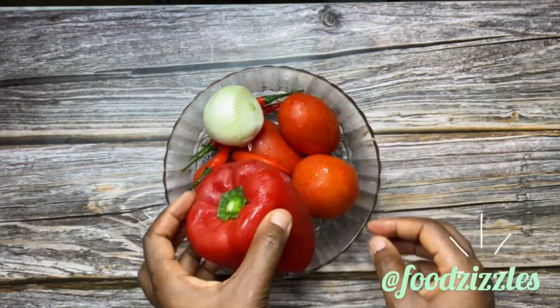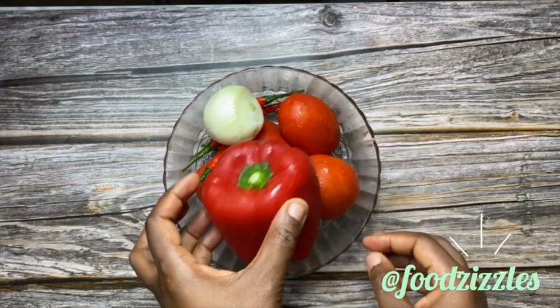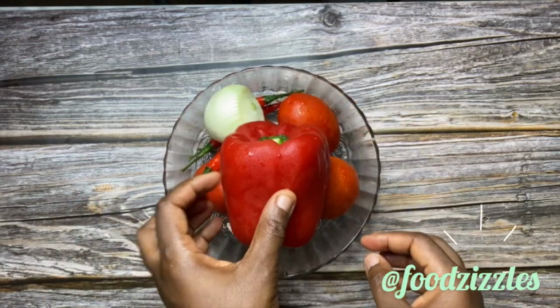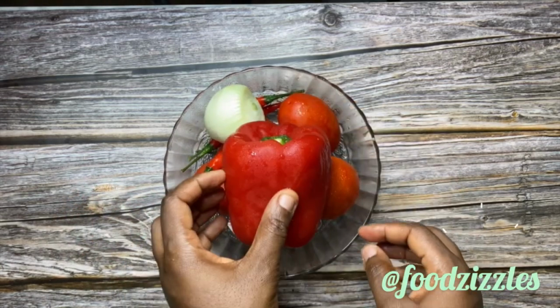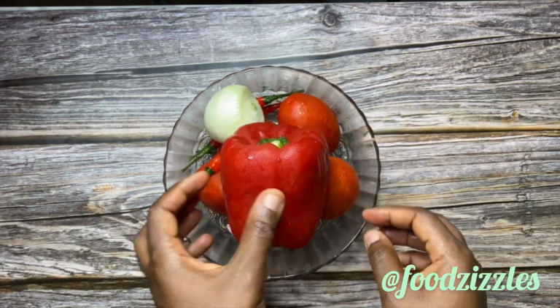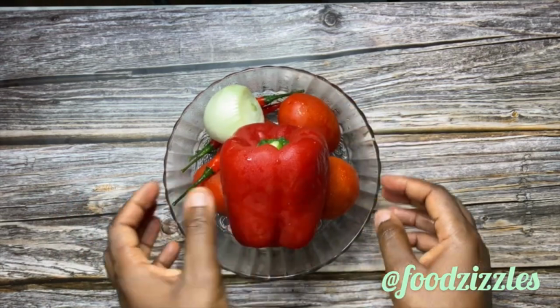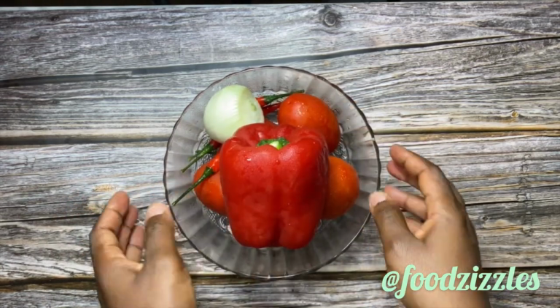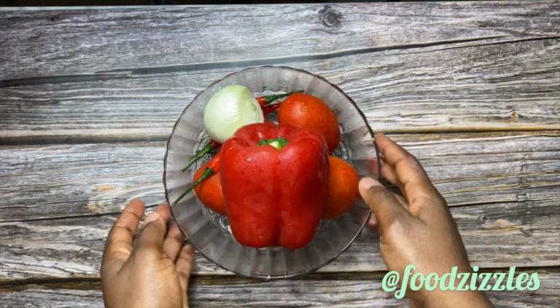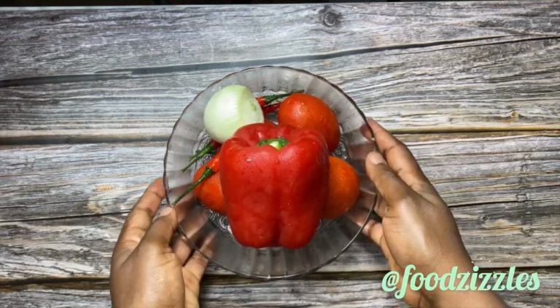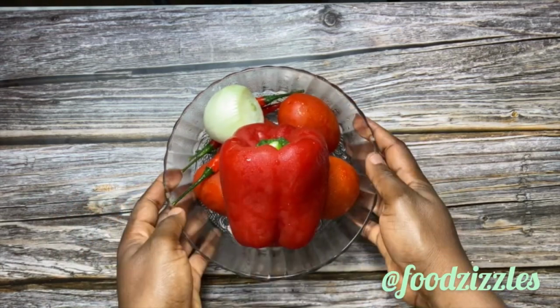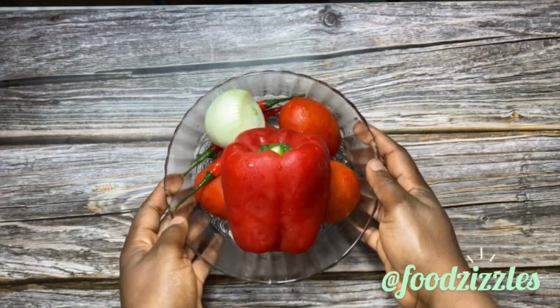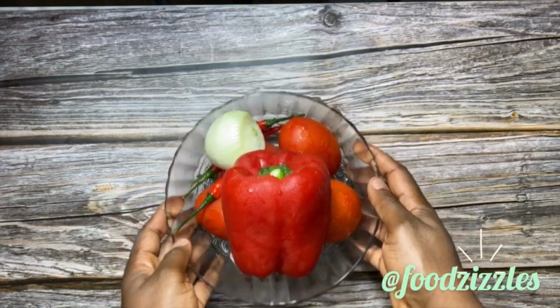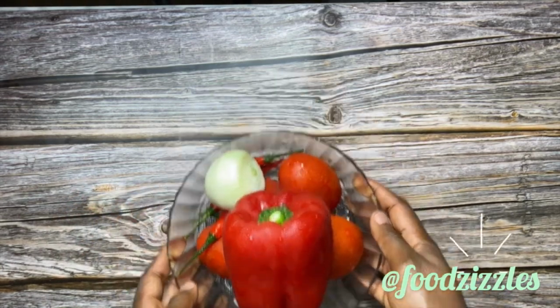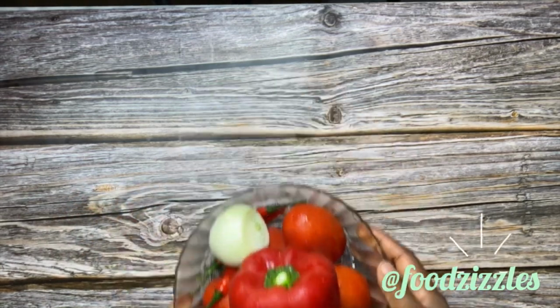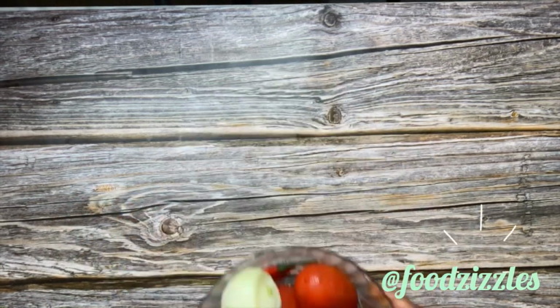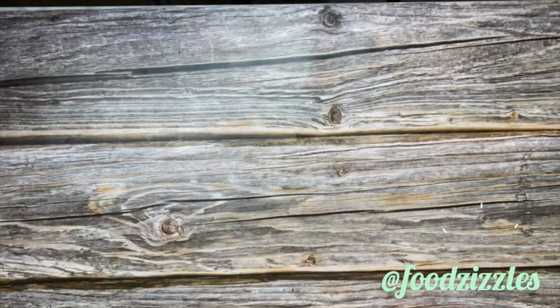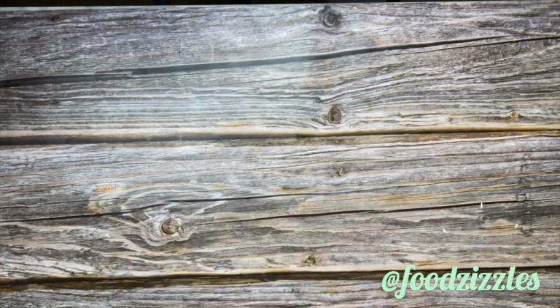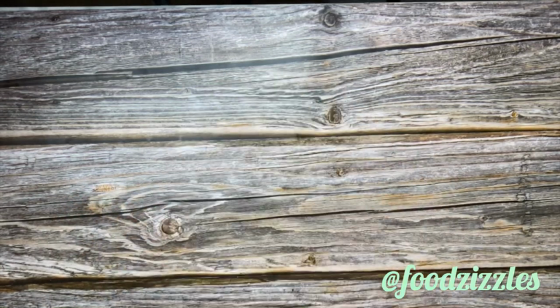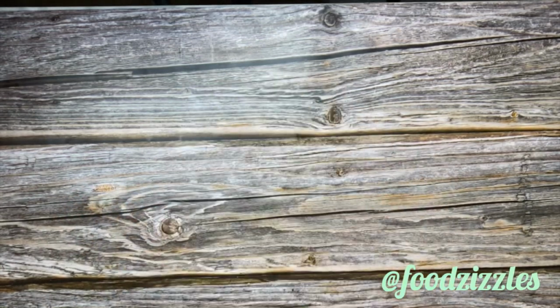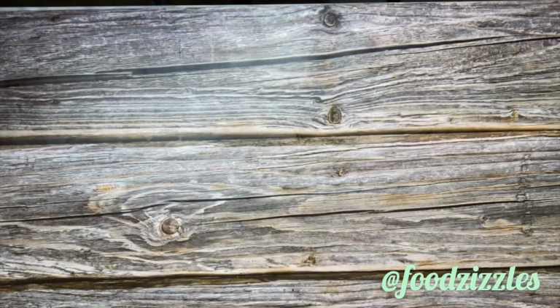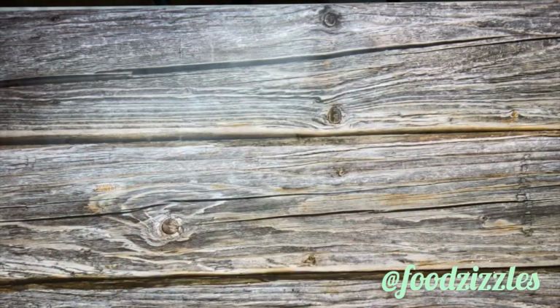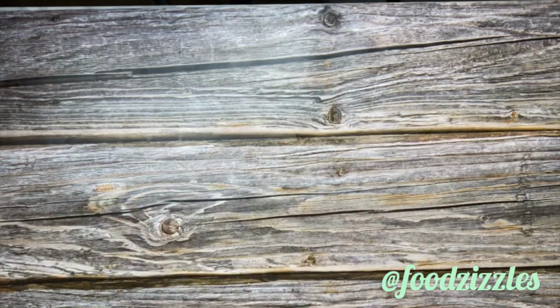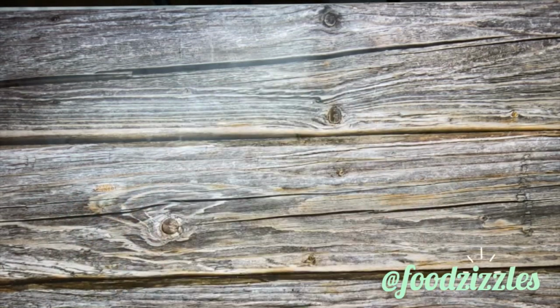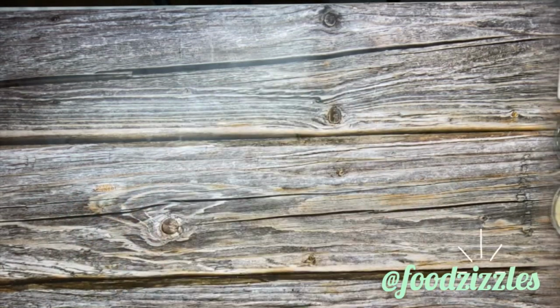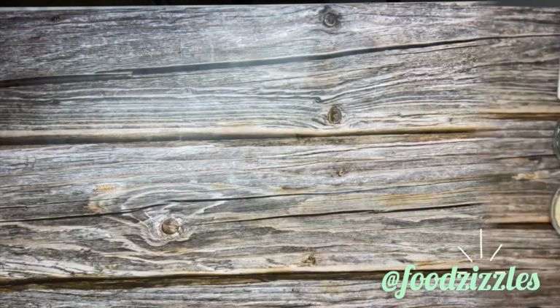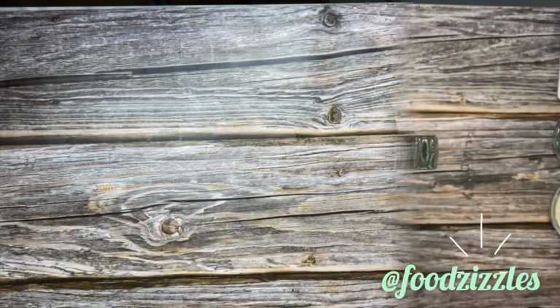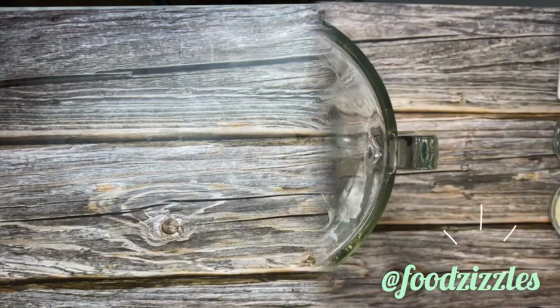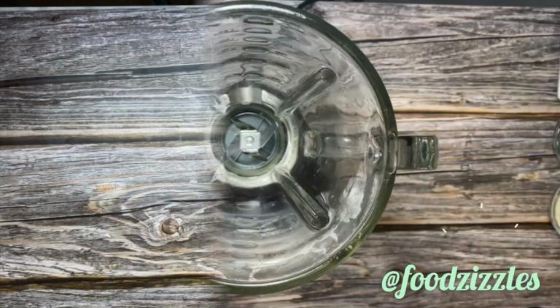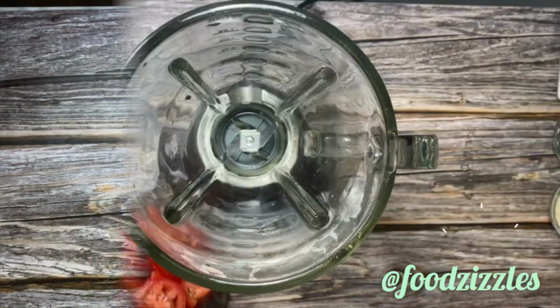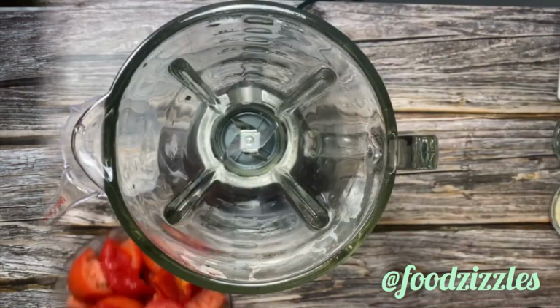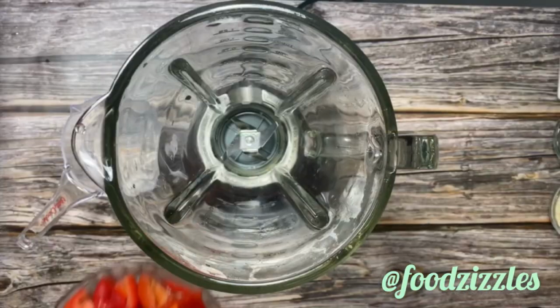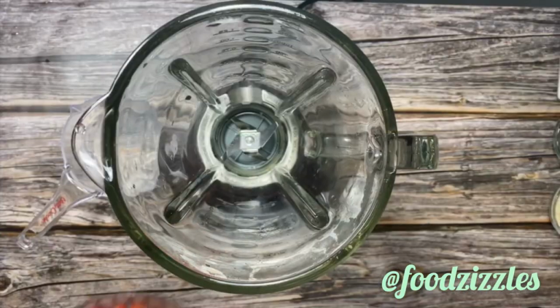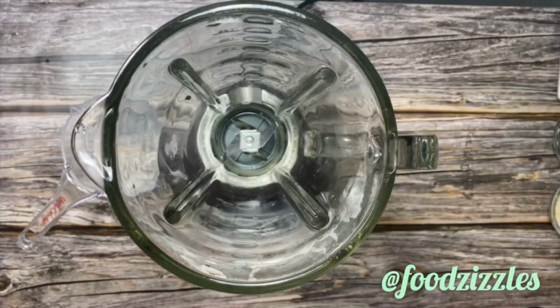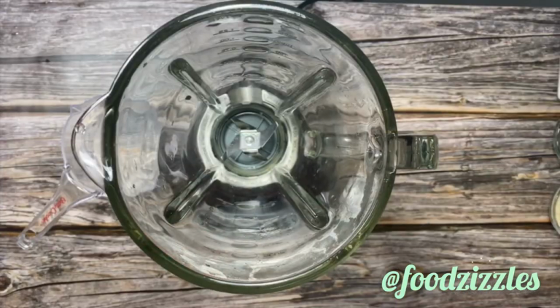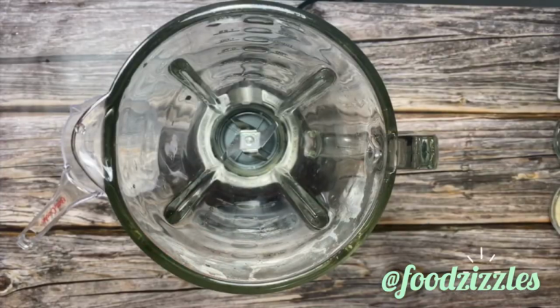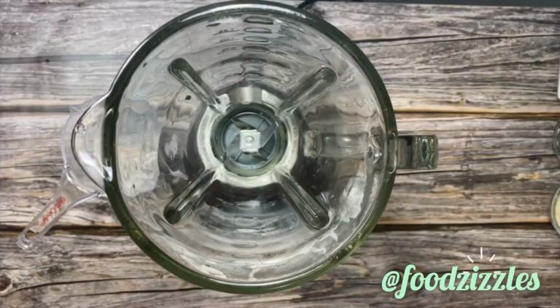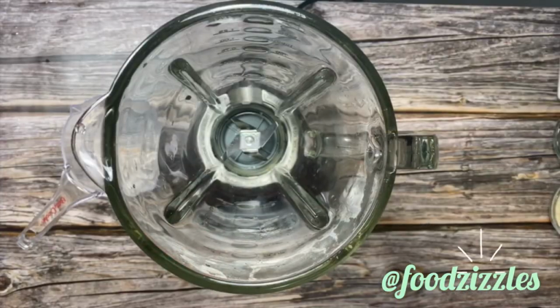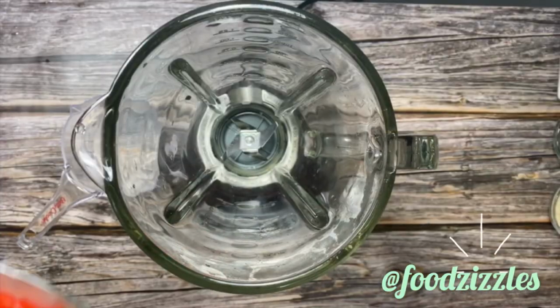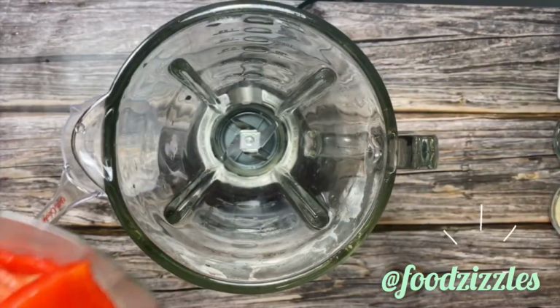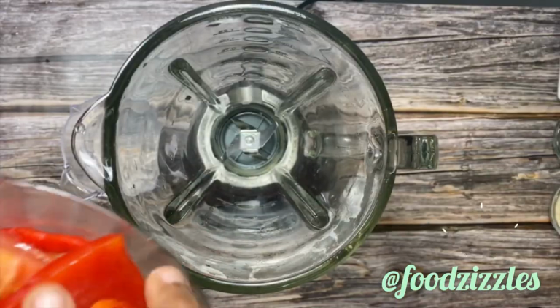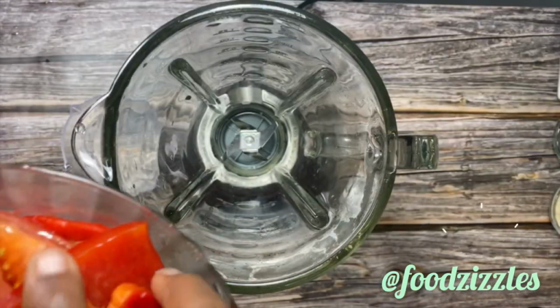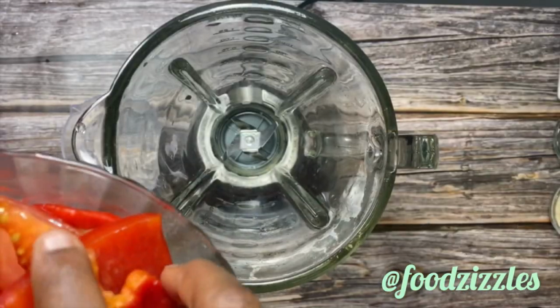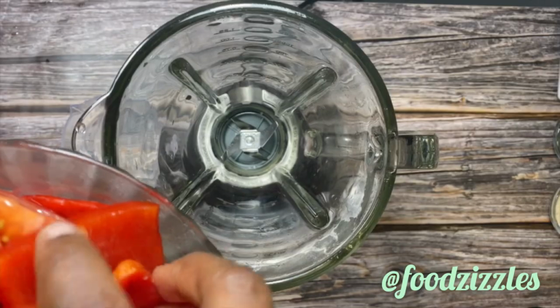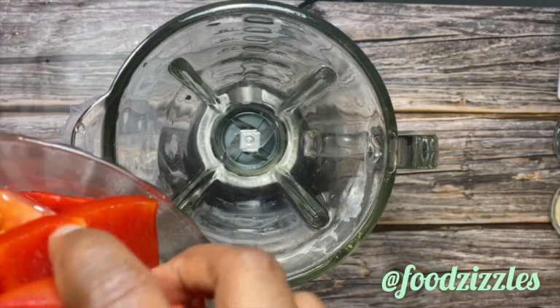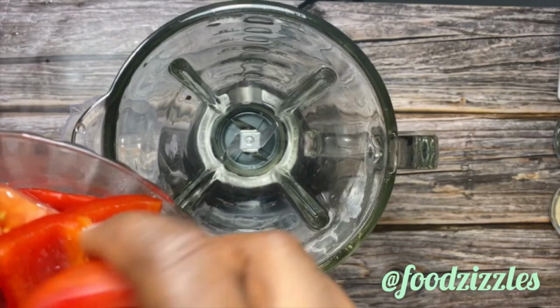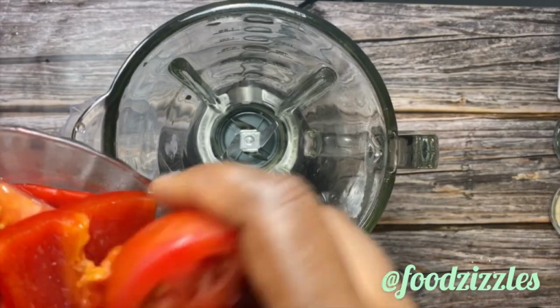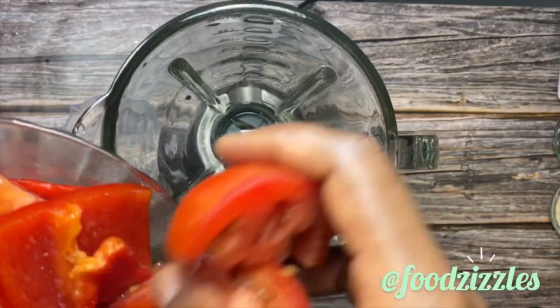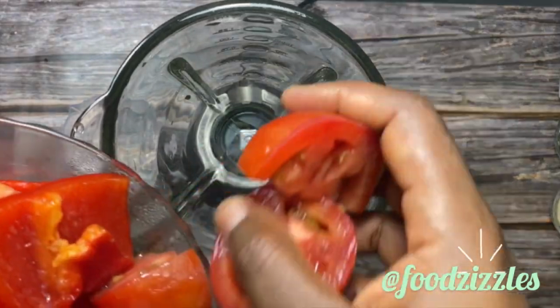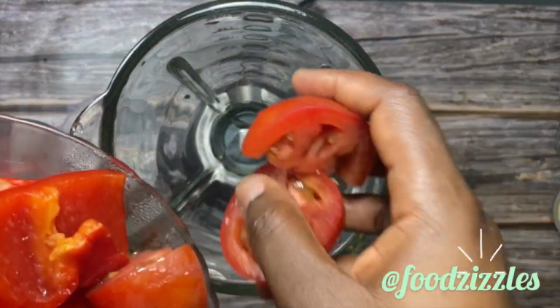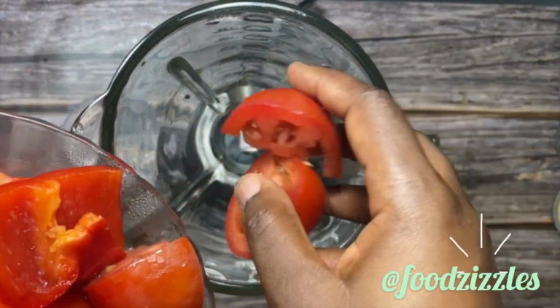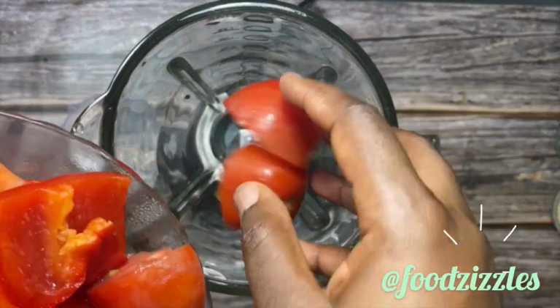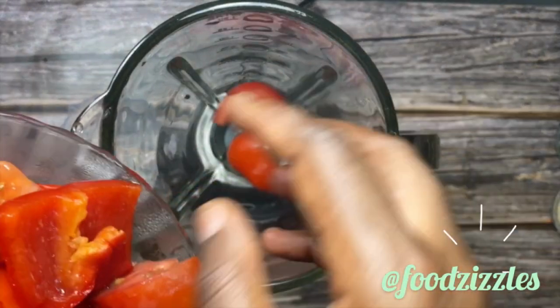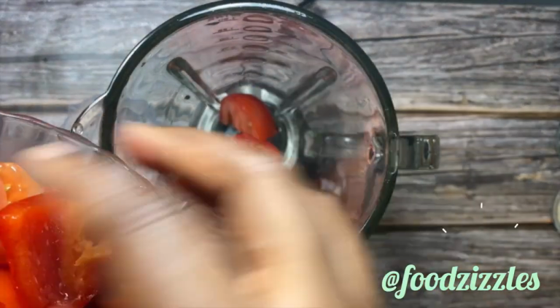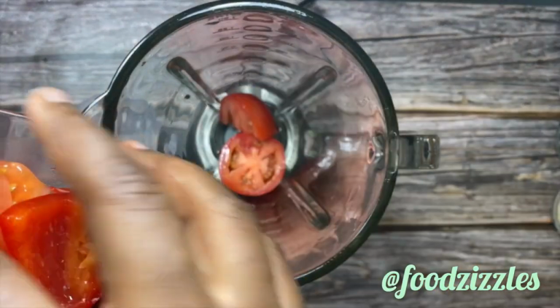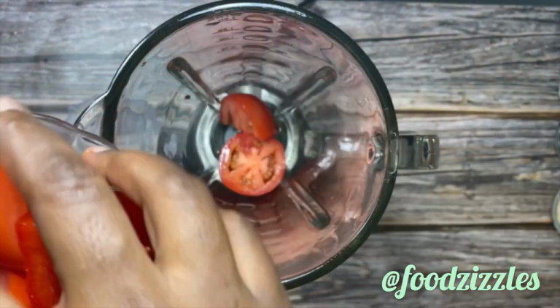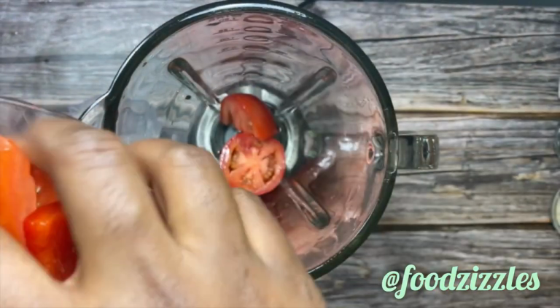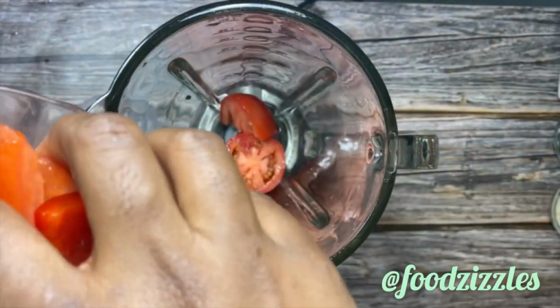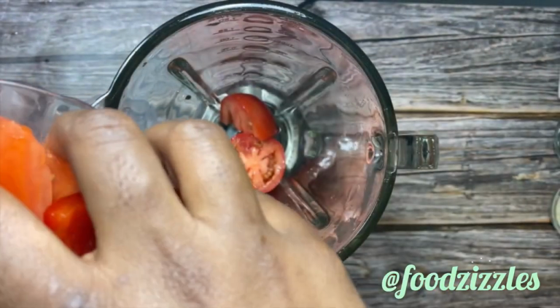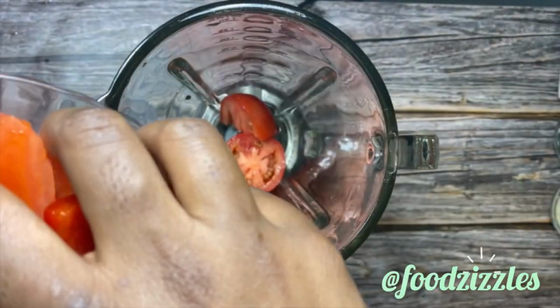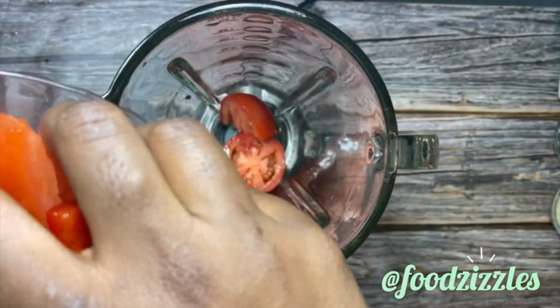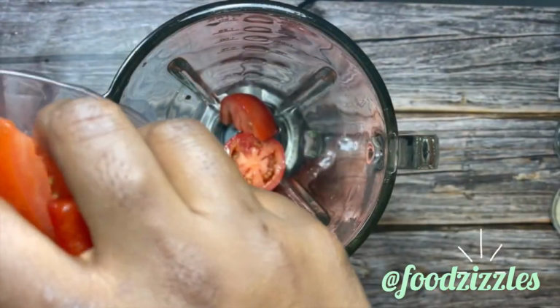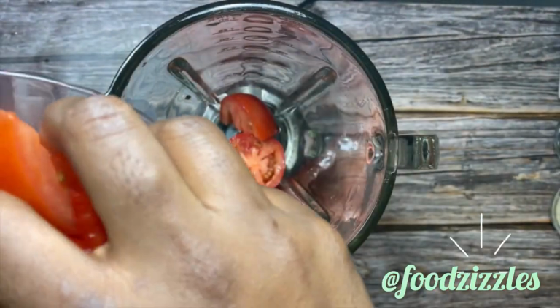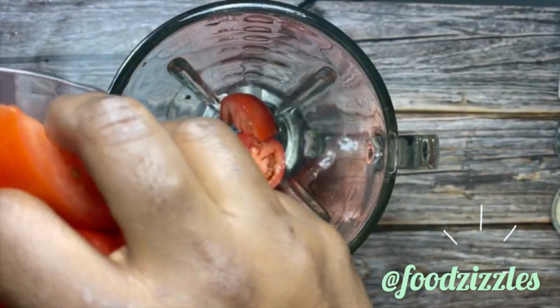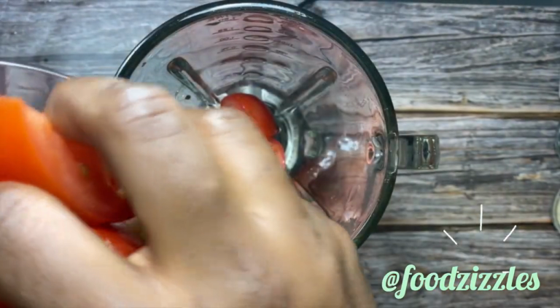I also have my pepper — bell pepper, chili pepper, tomato, and onion — and we are going to be blending that now. I'm going to put that in my blender.